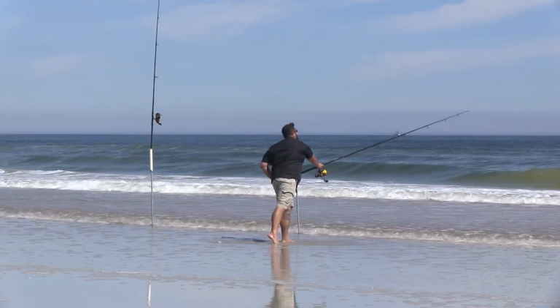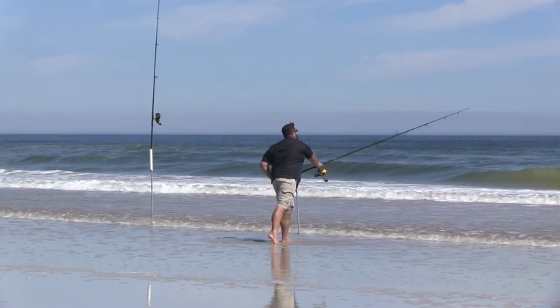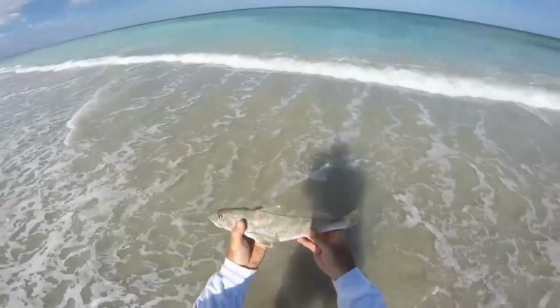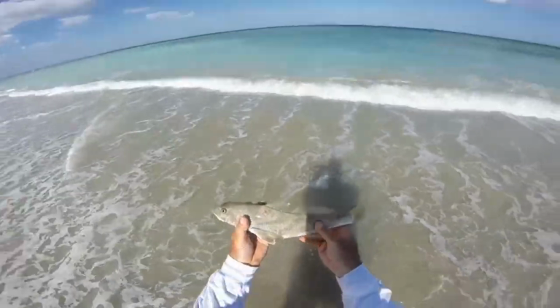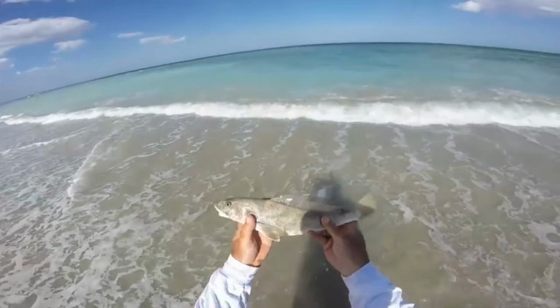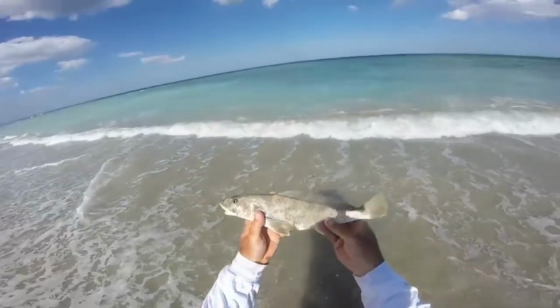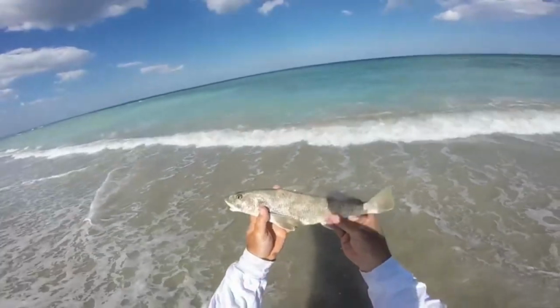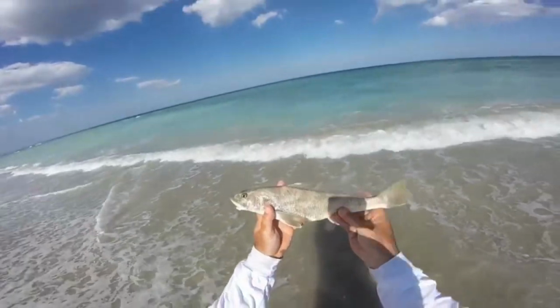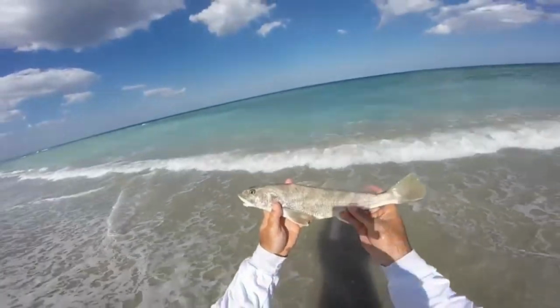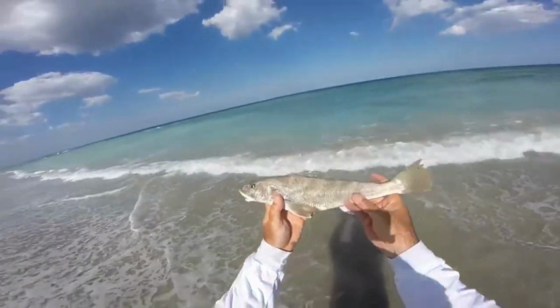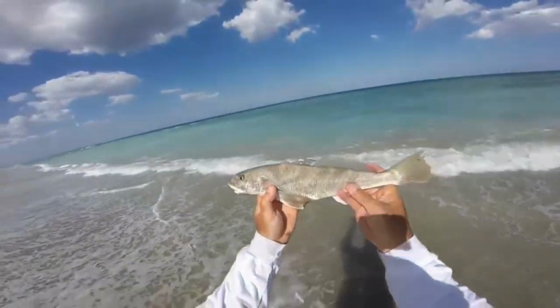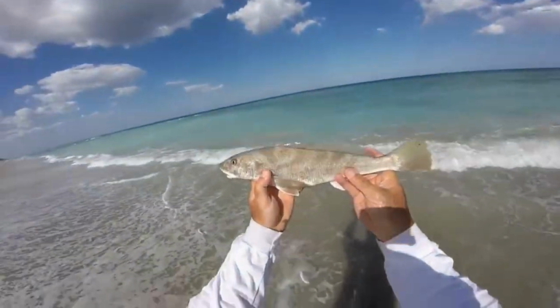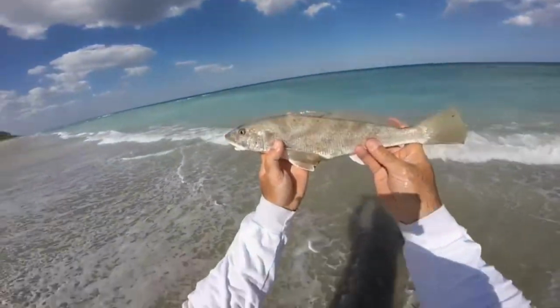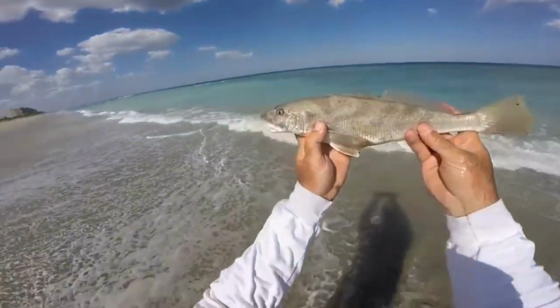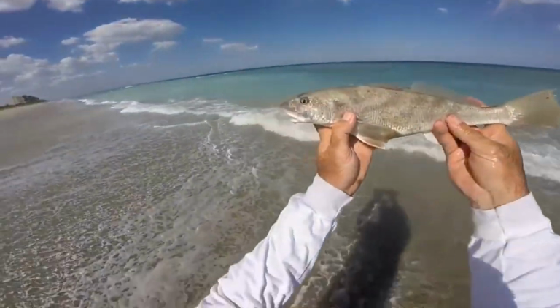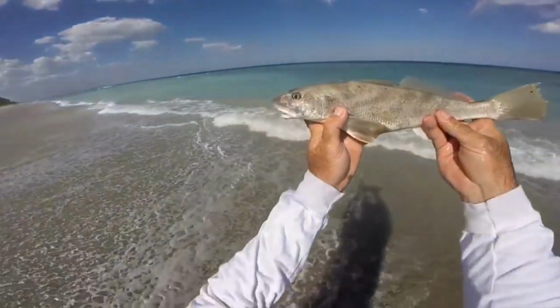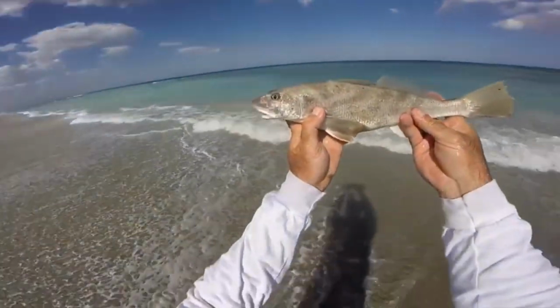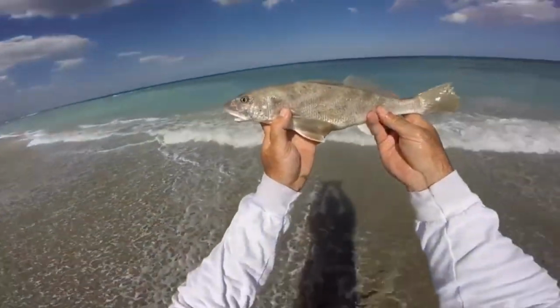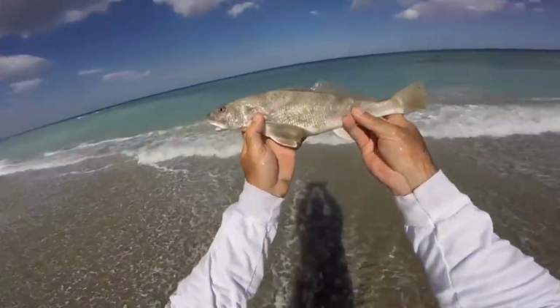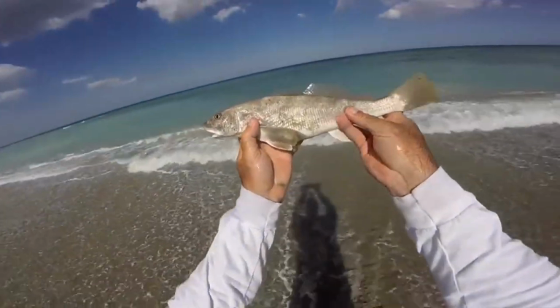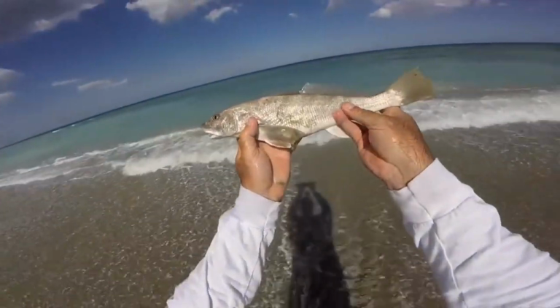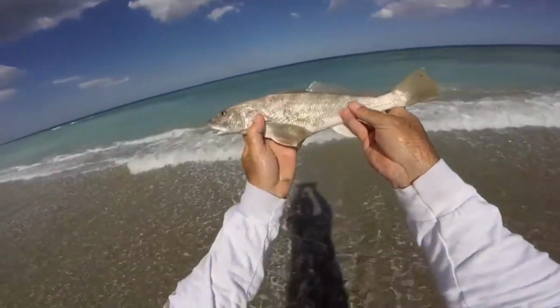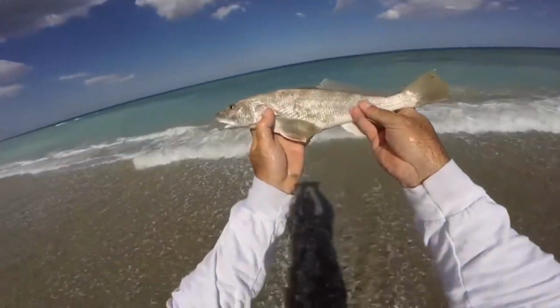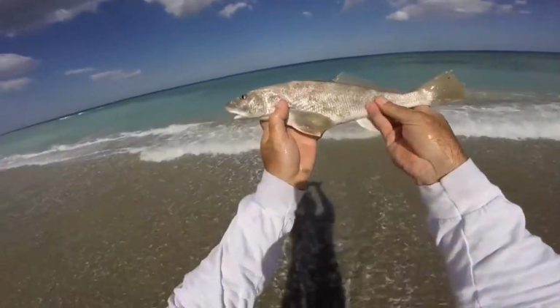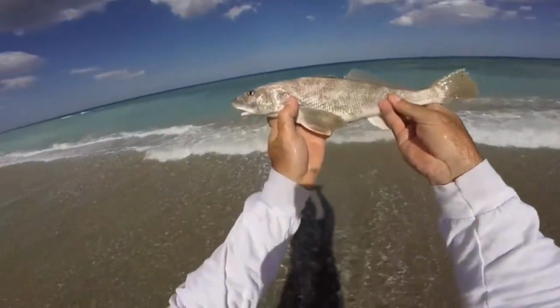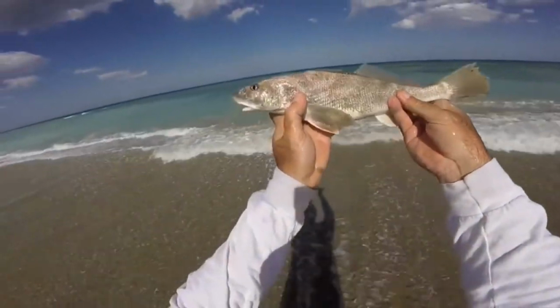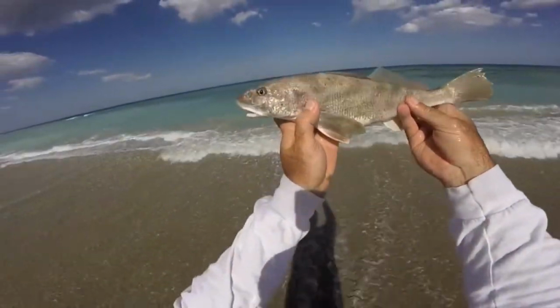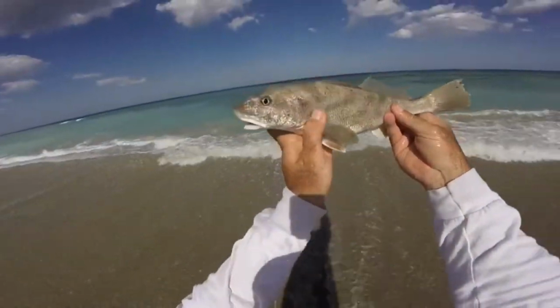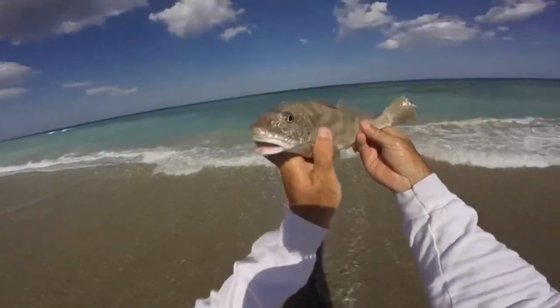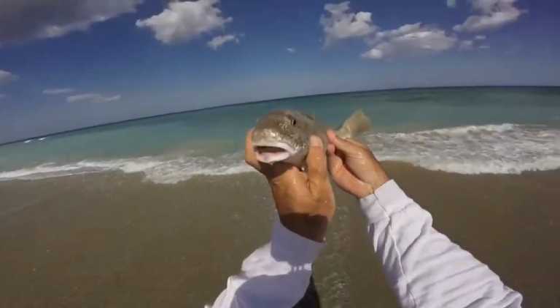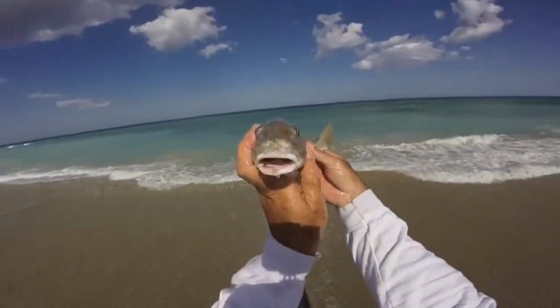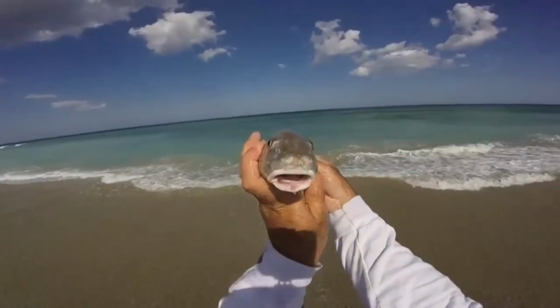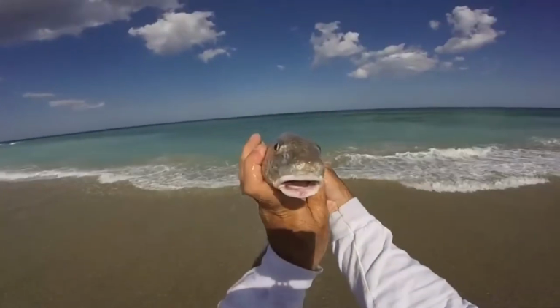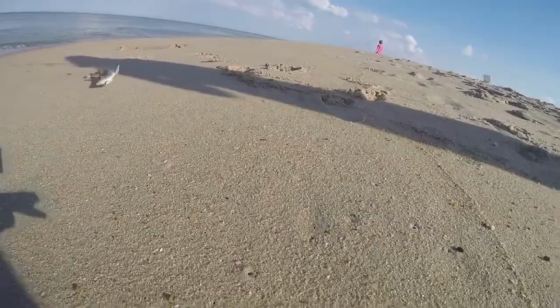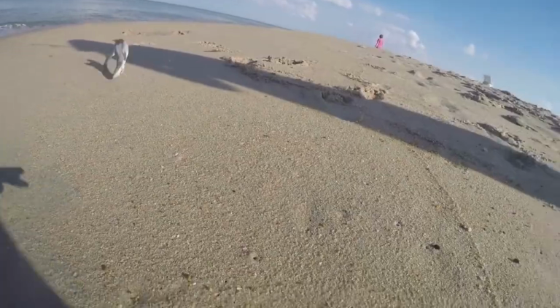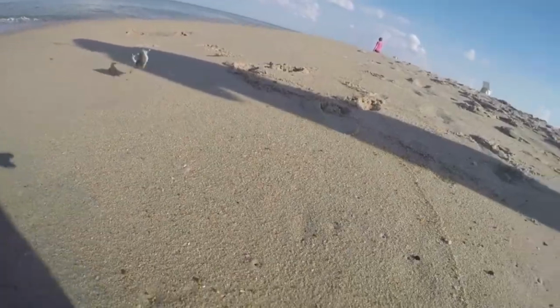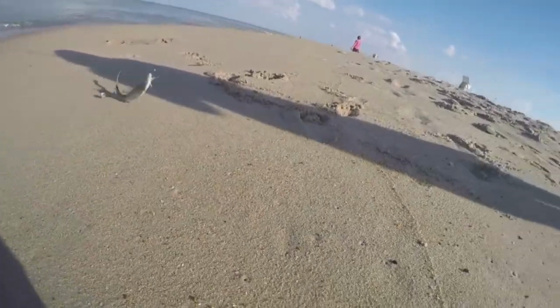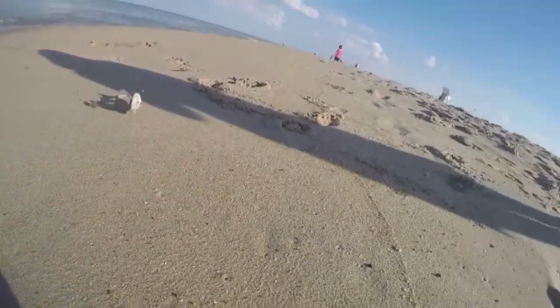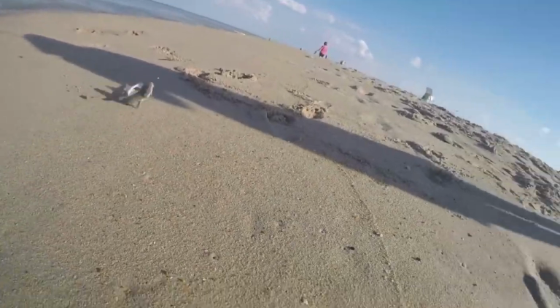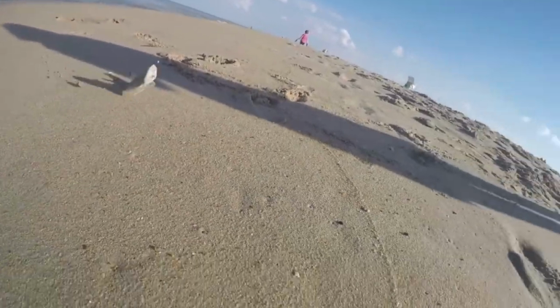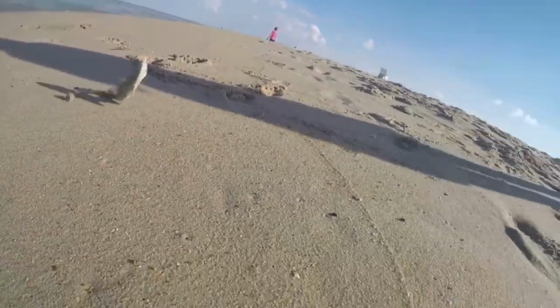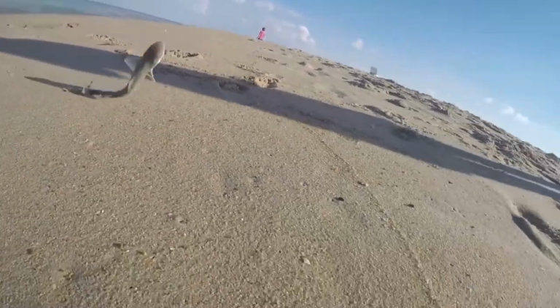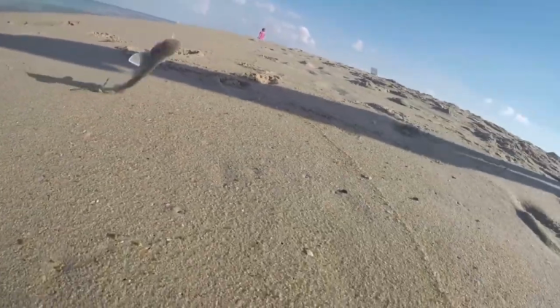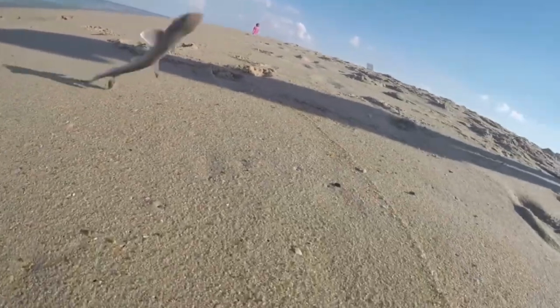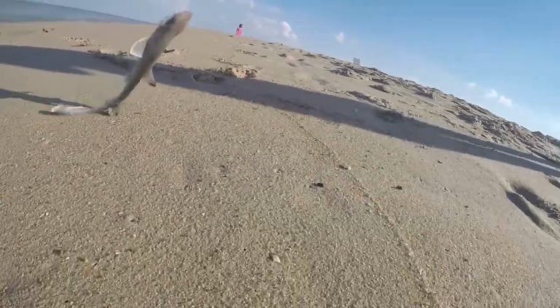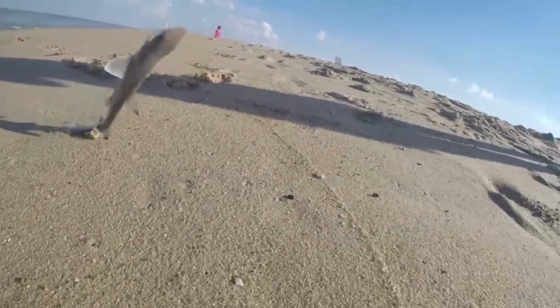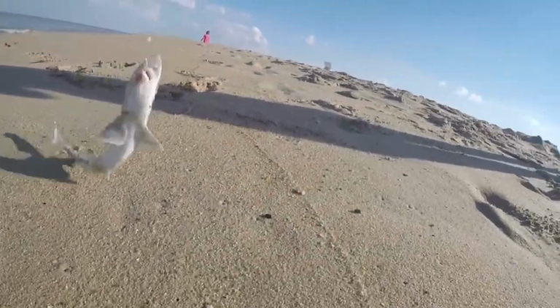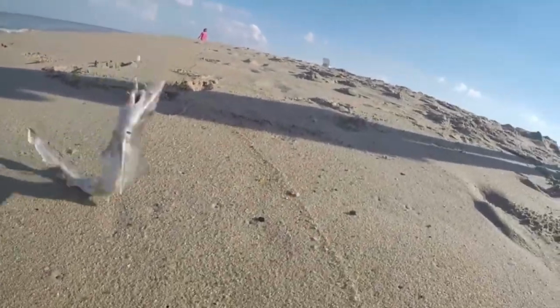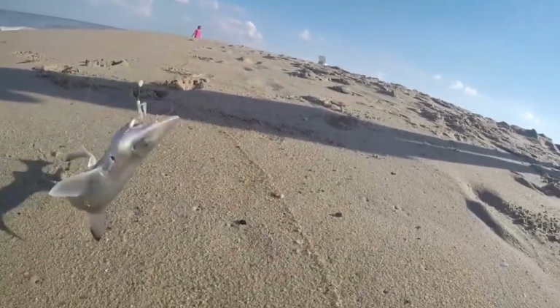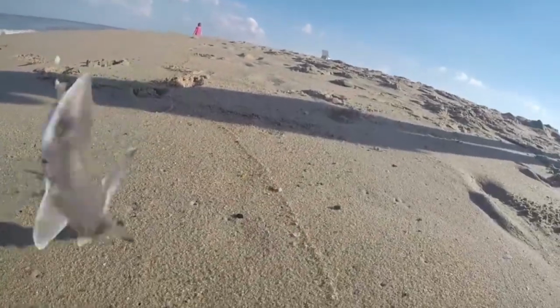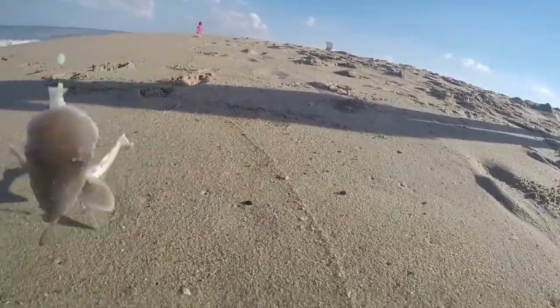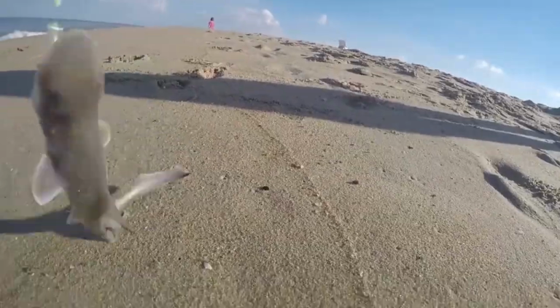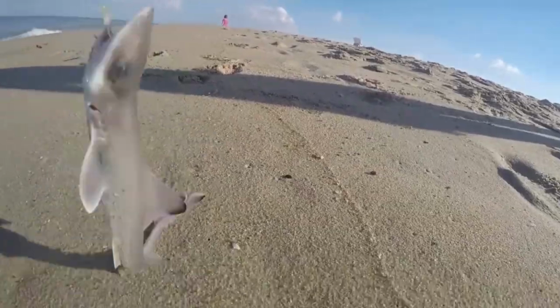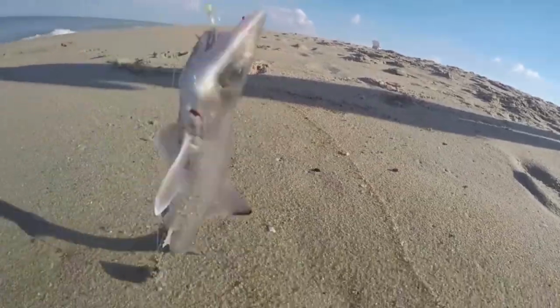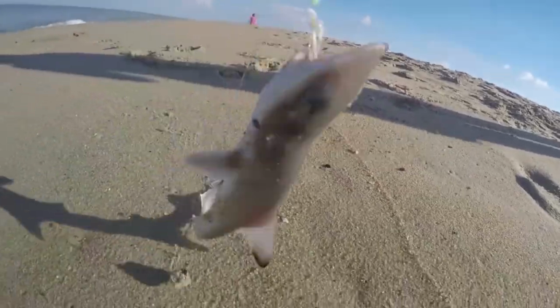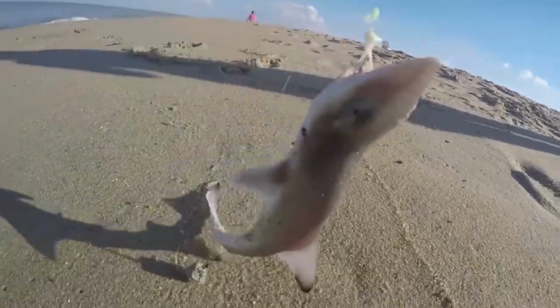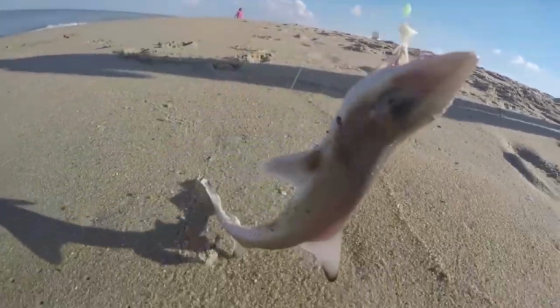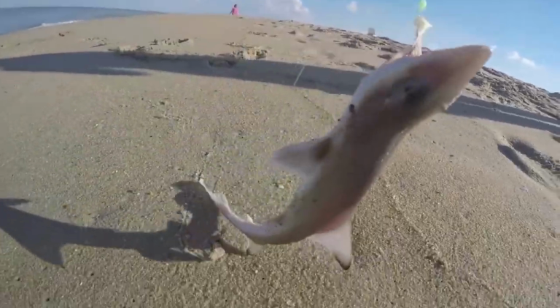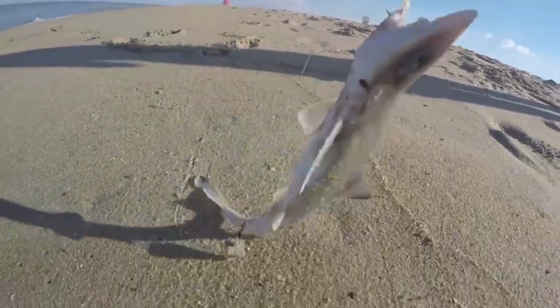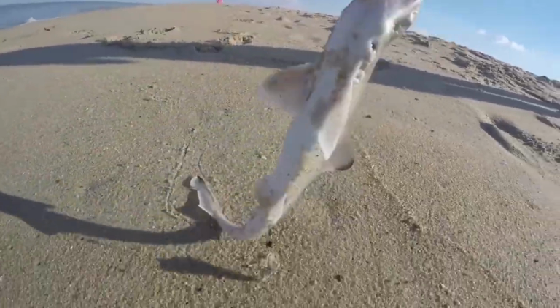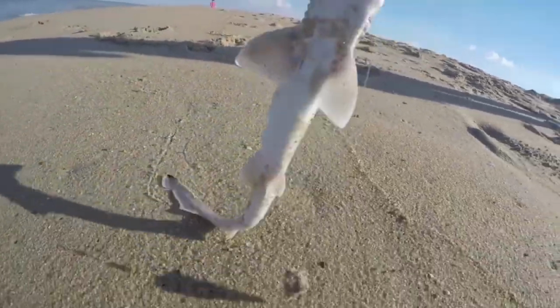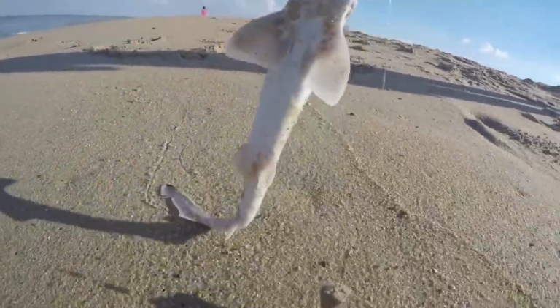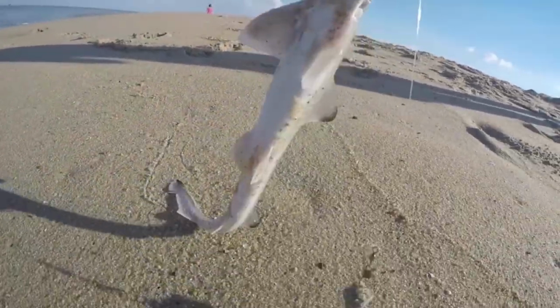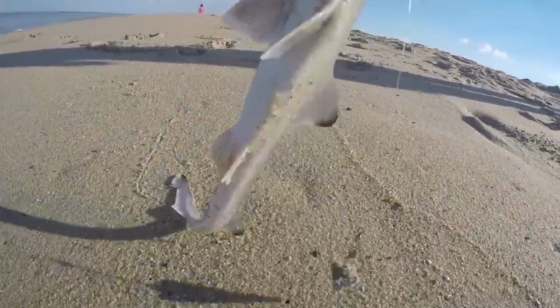There's a wide variety of species you can catch — there's redfish, trout, flounder, jack crevalle, and bluefish.